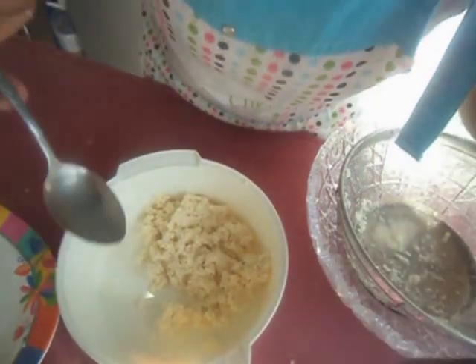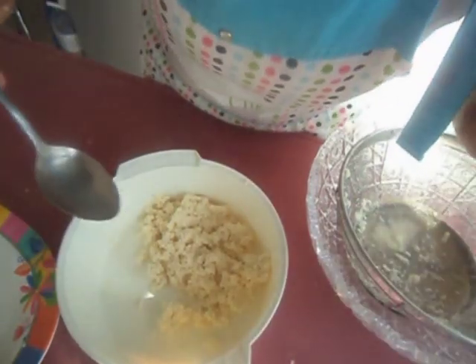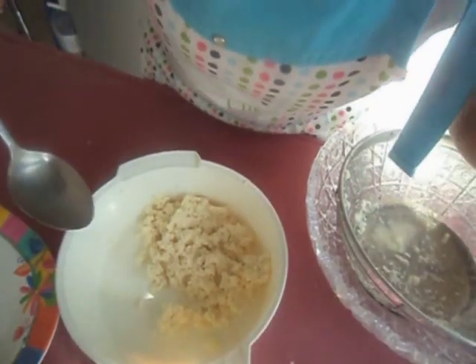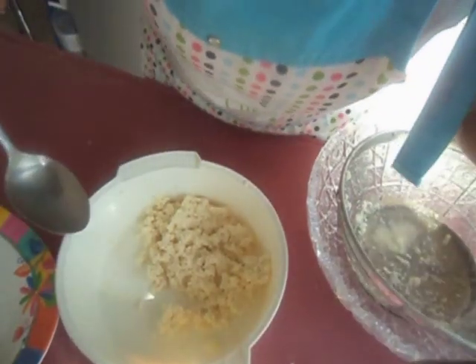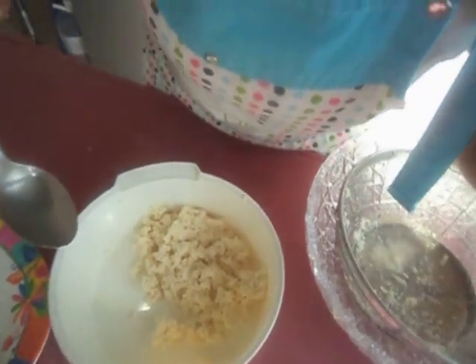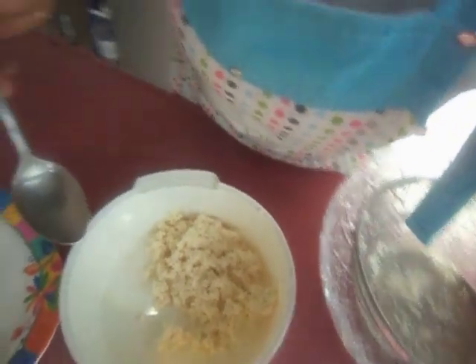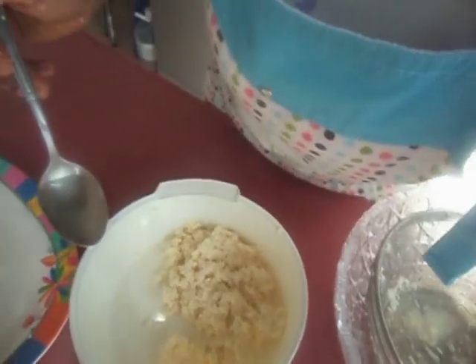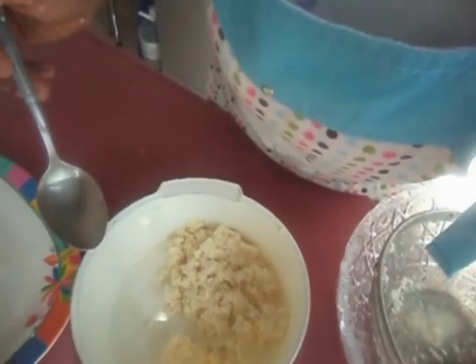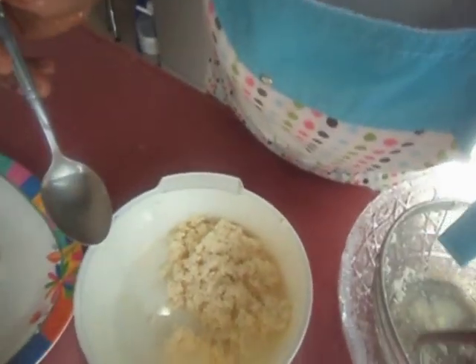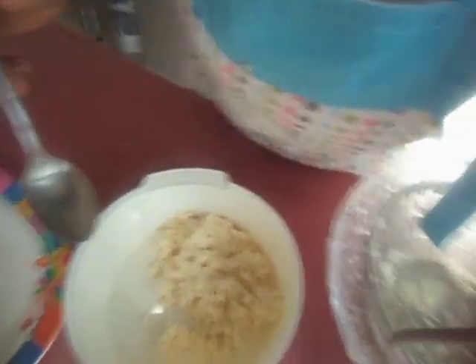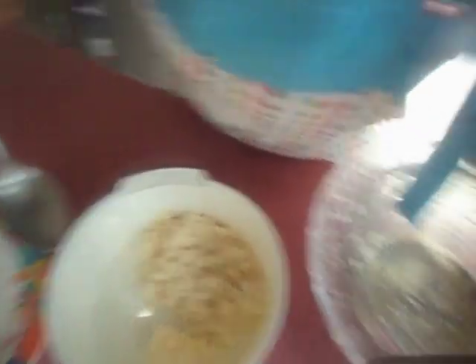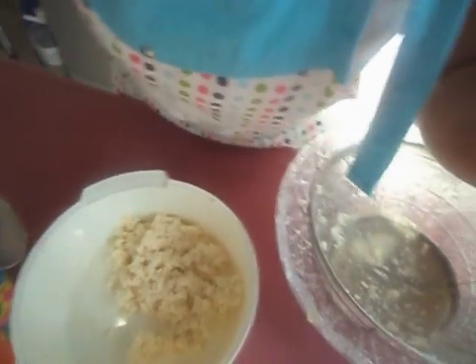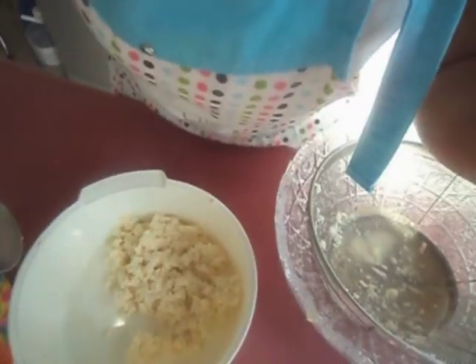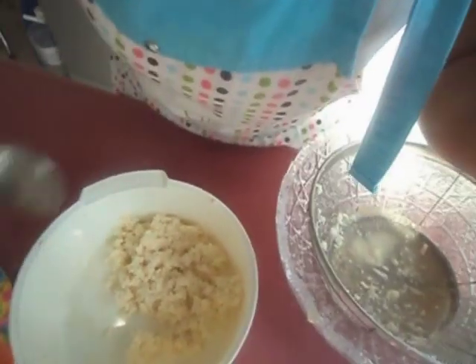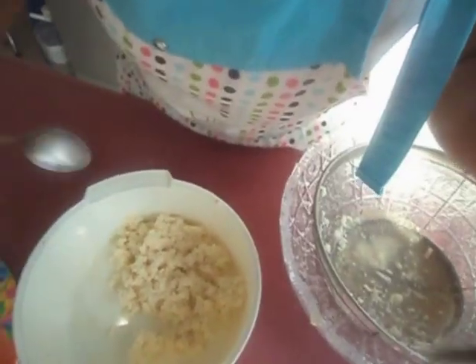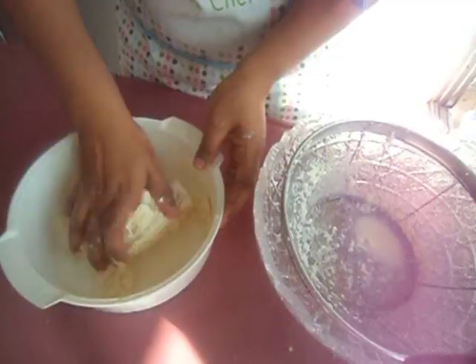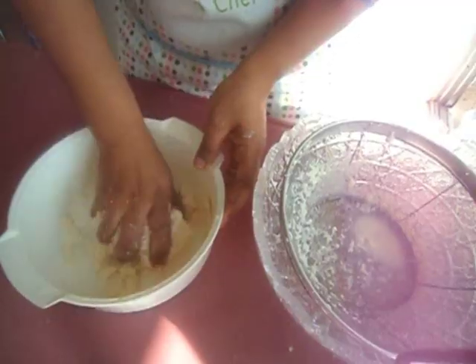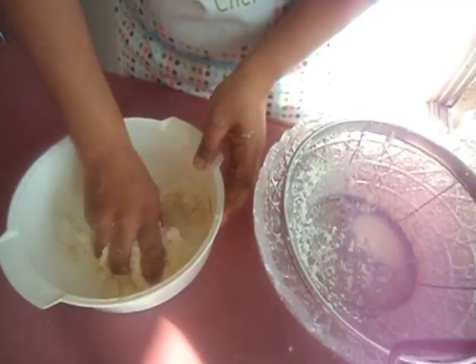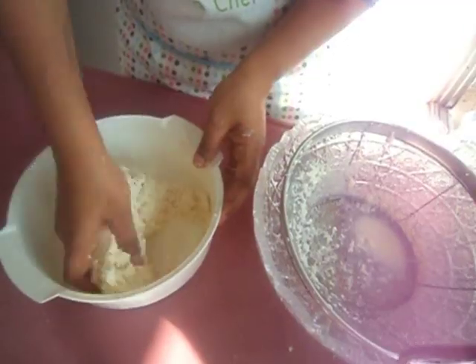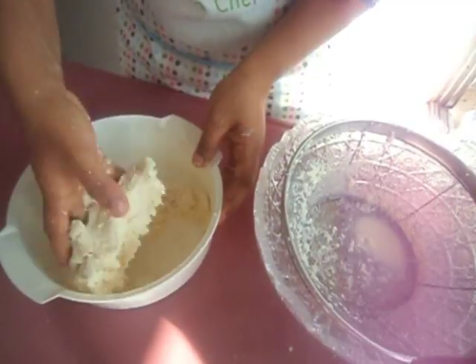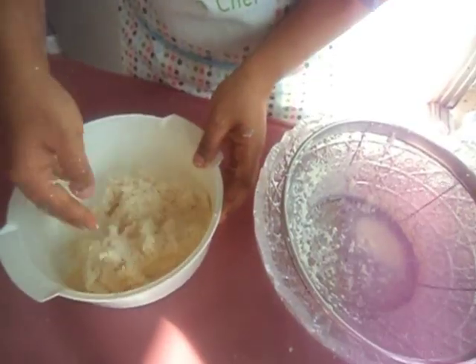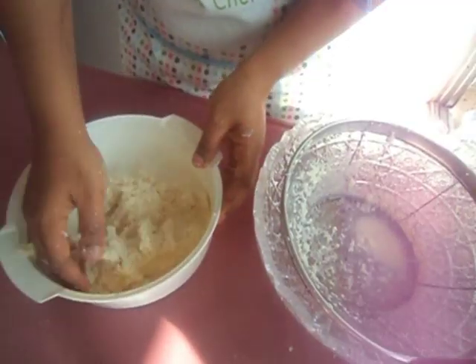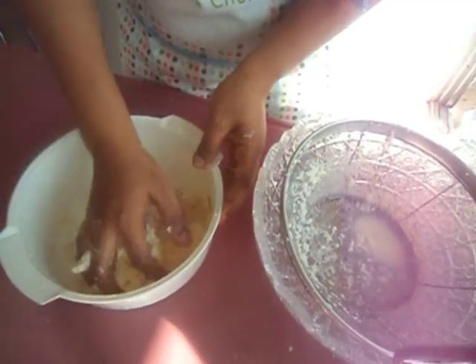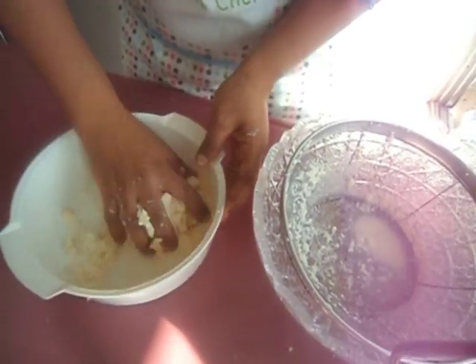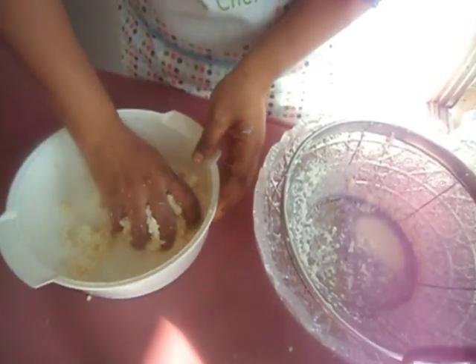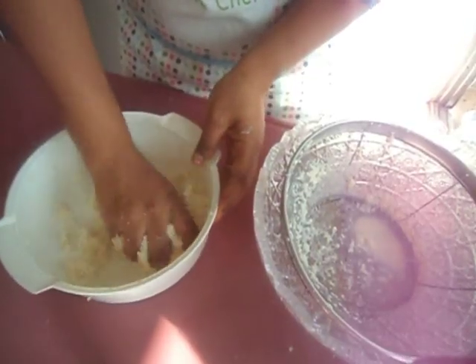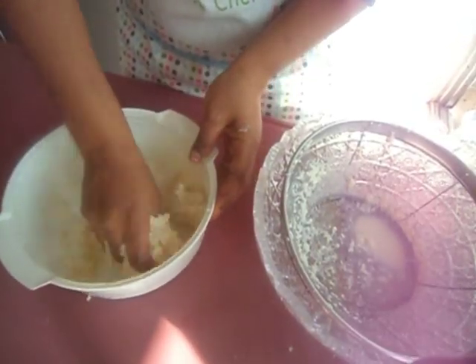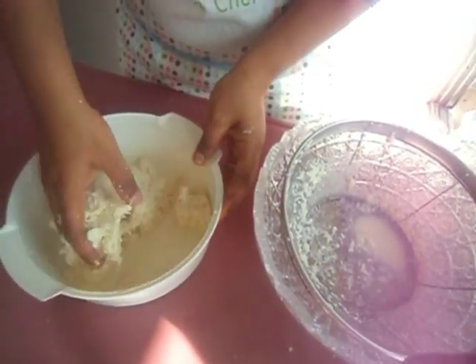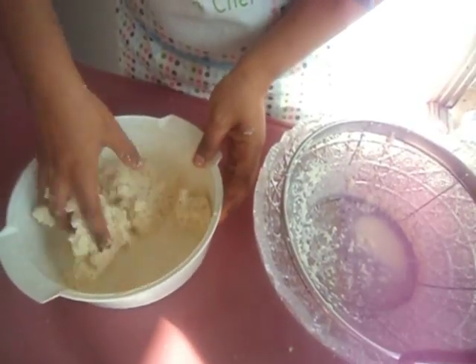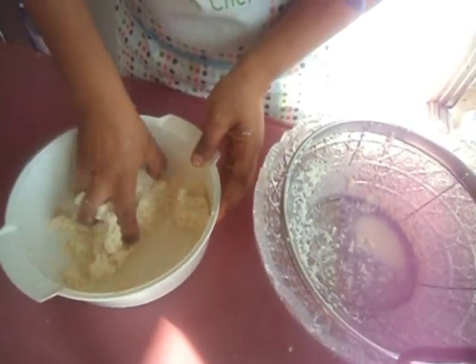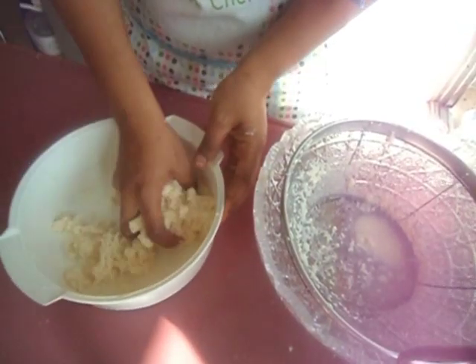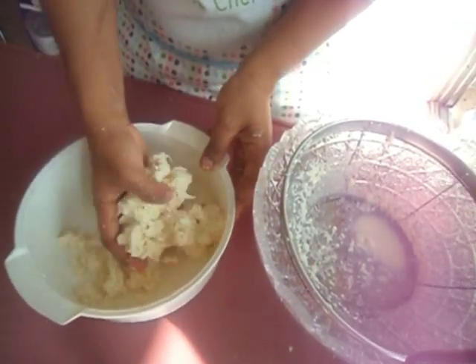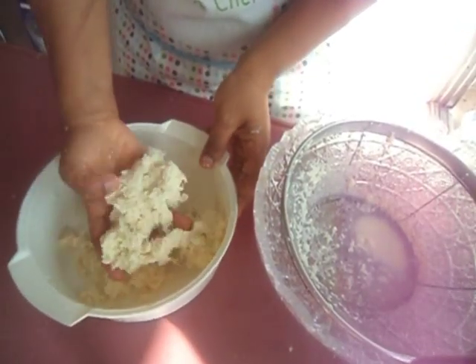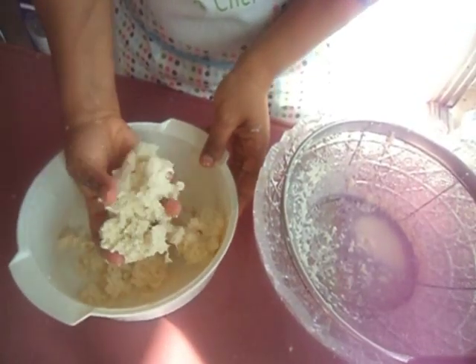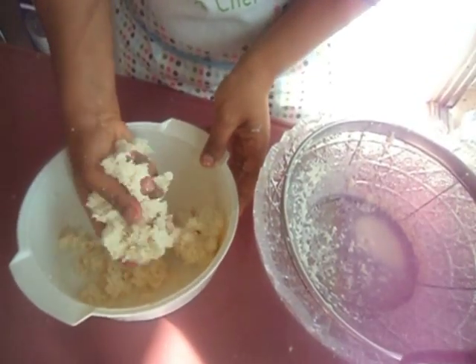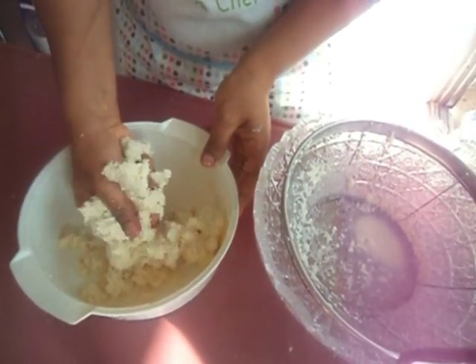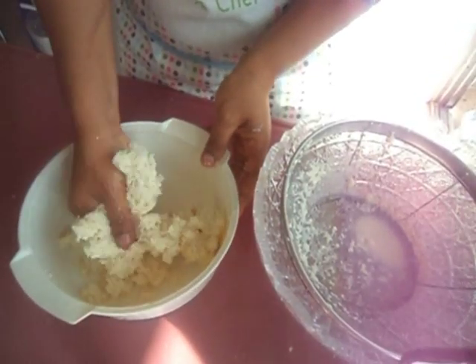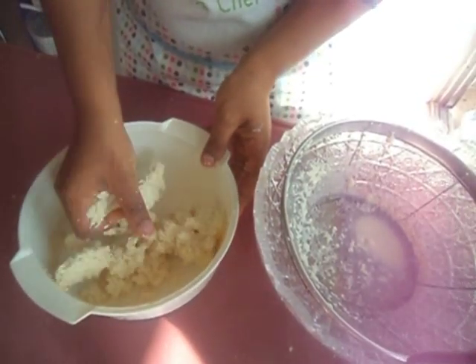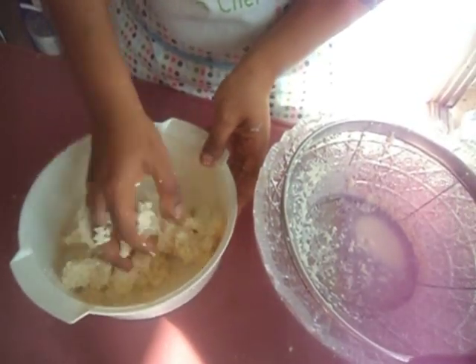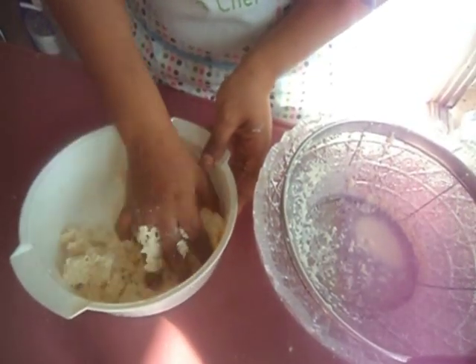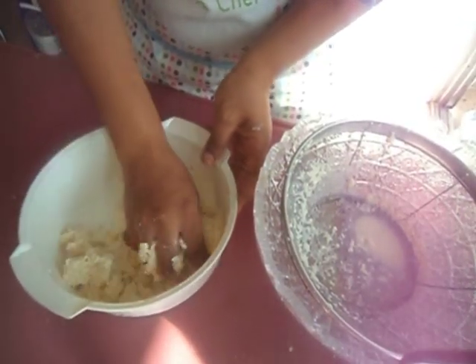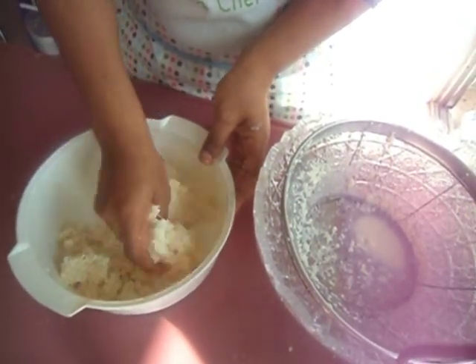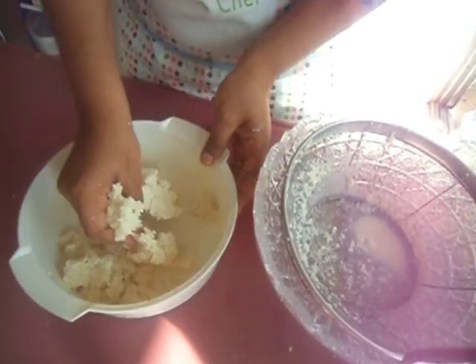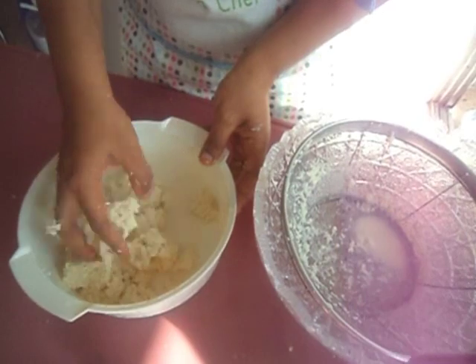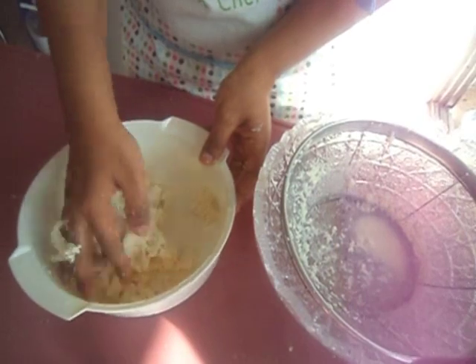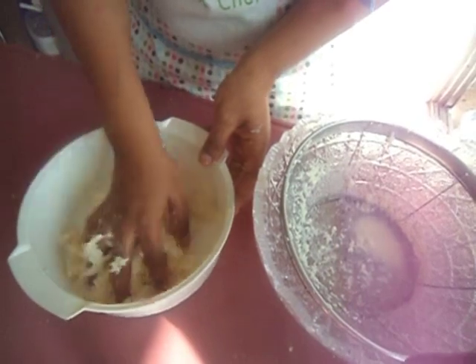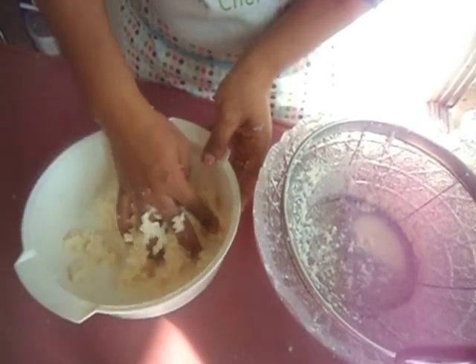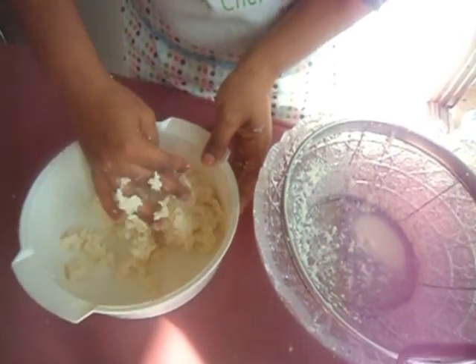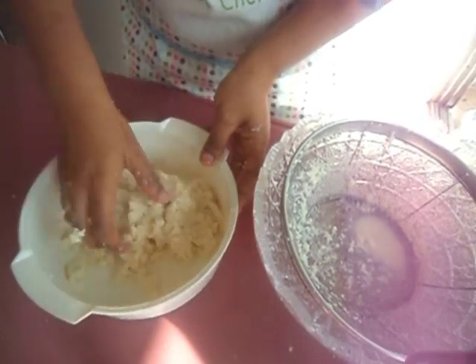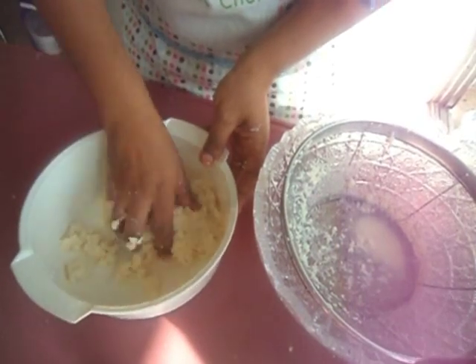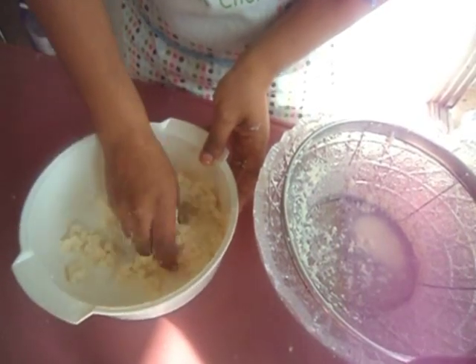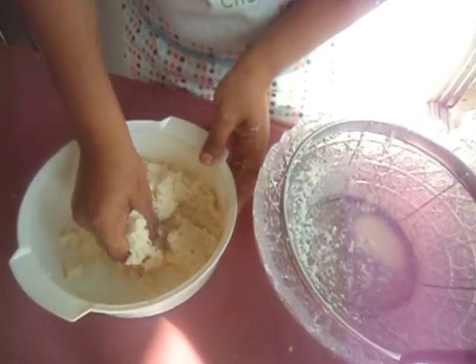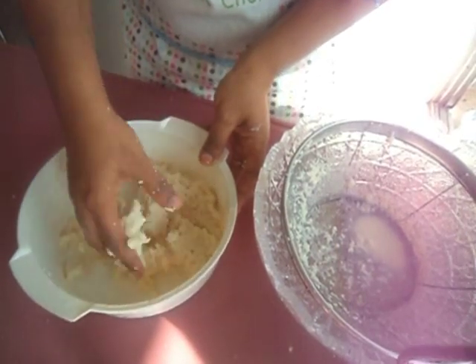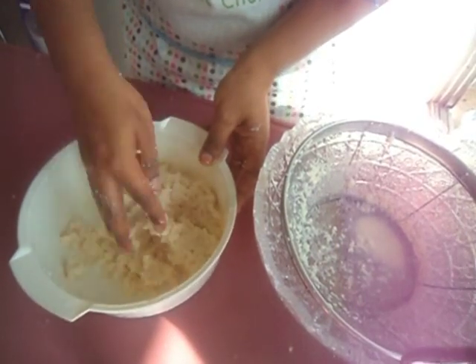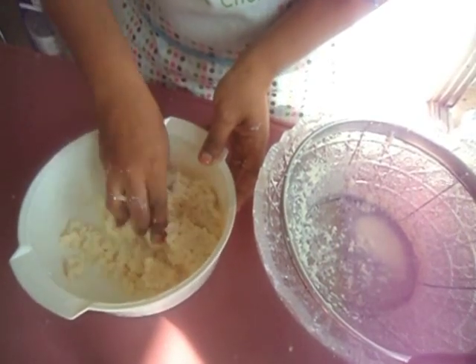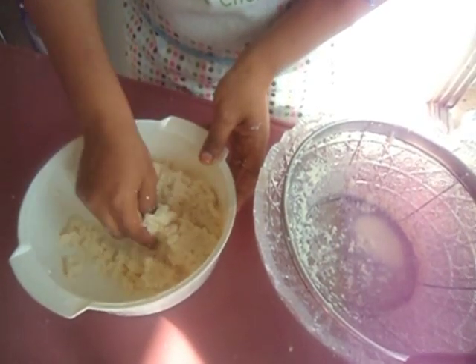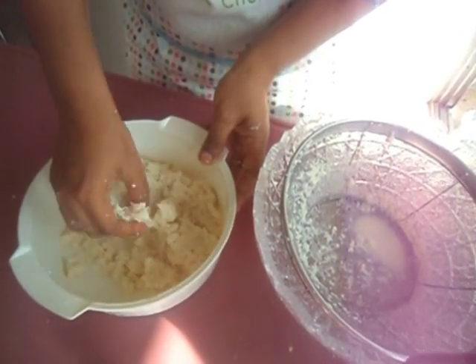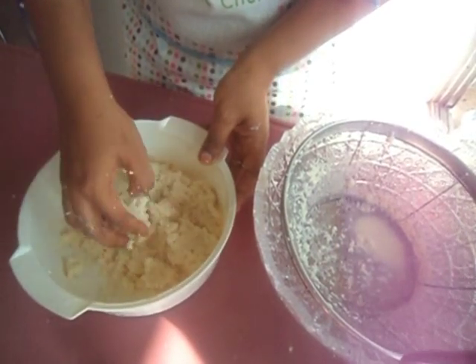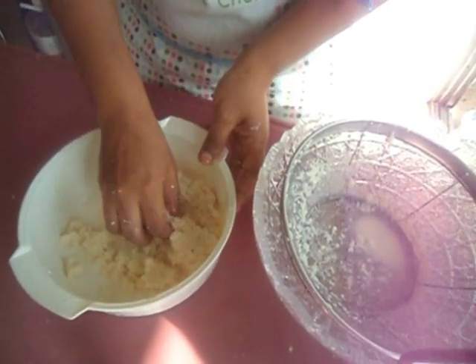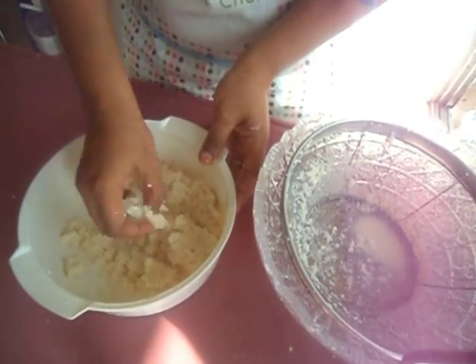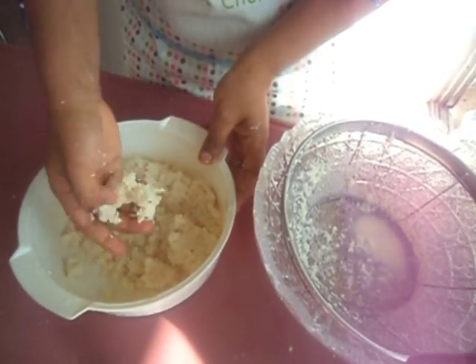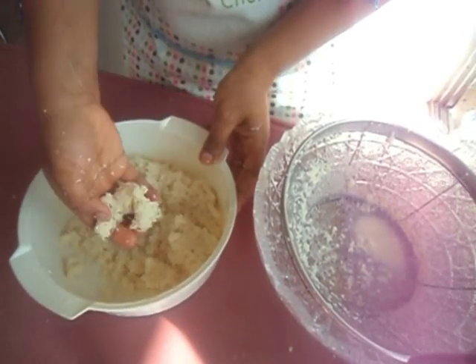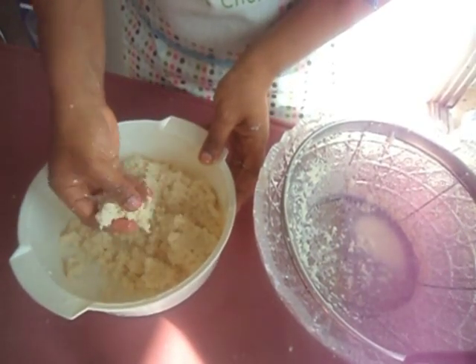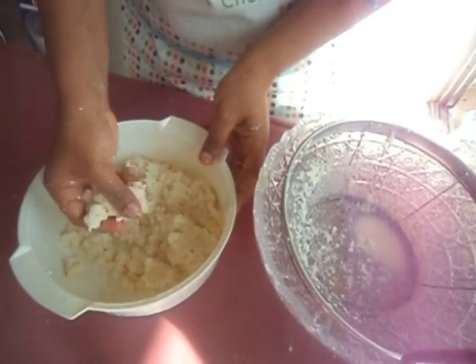Now add a pinch of salt and mix very well. Then form some small balls with the grated cassava.